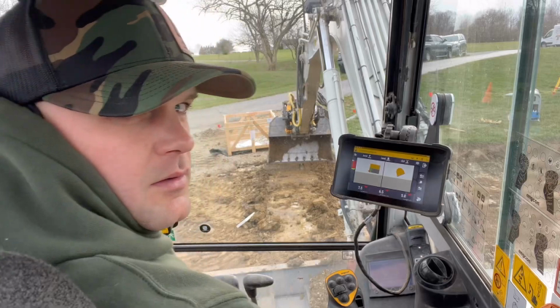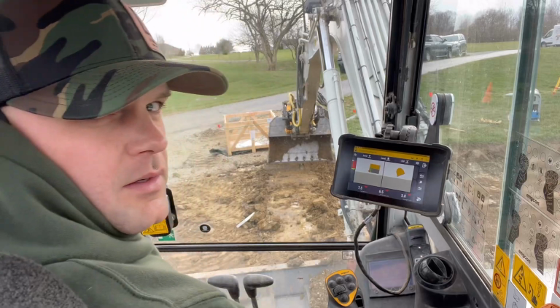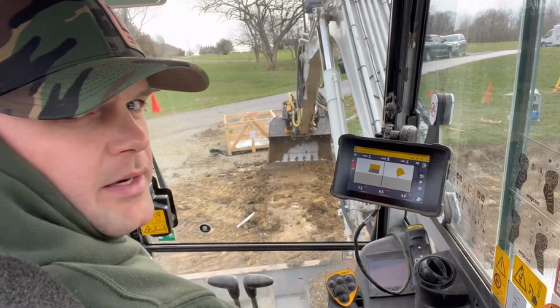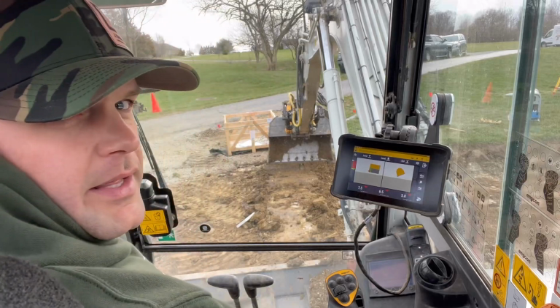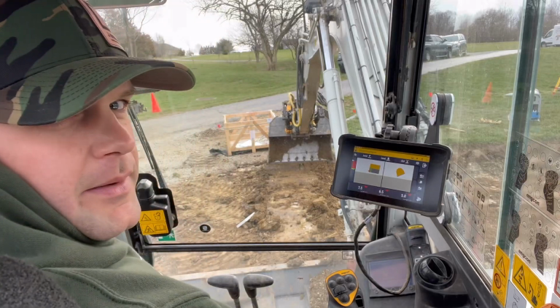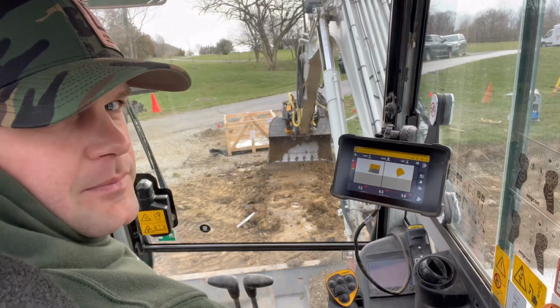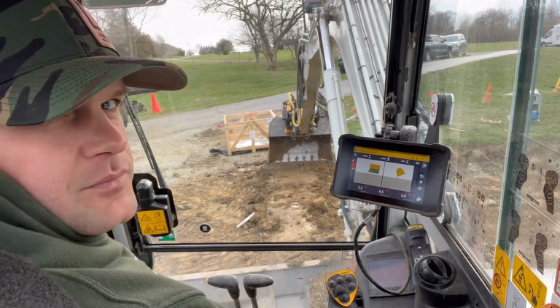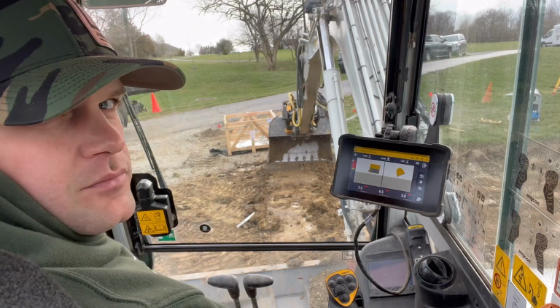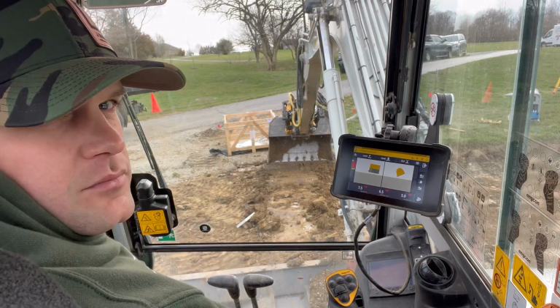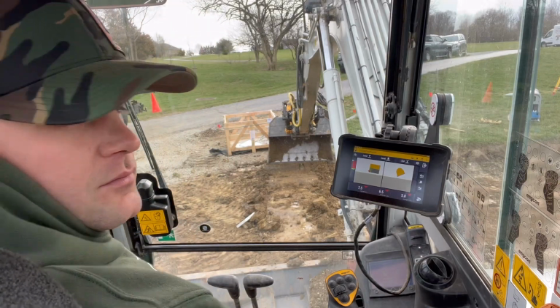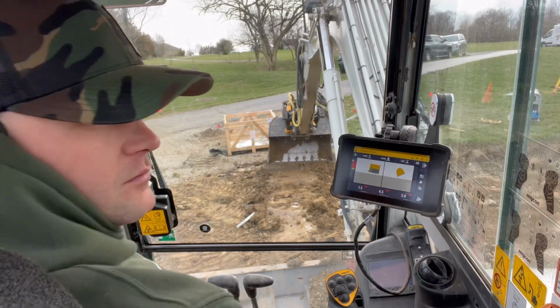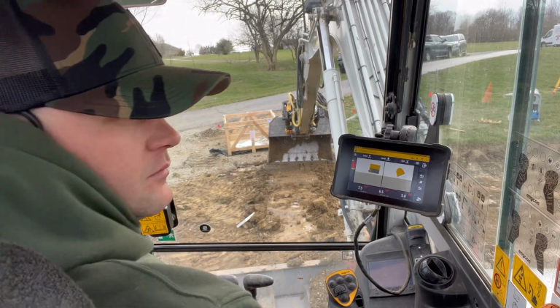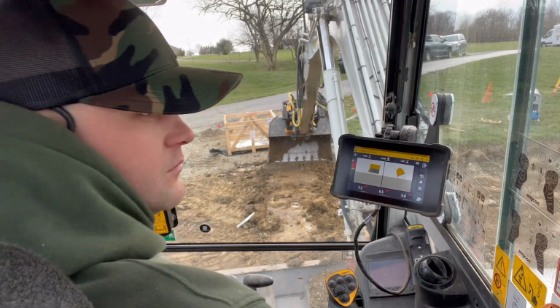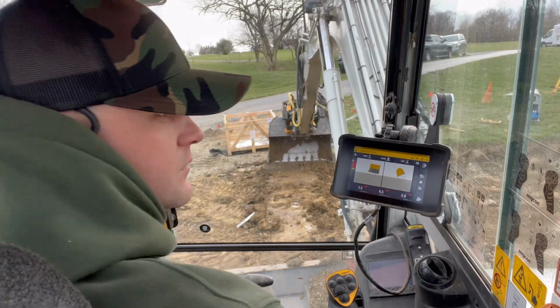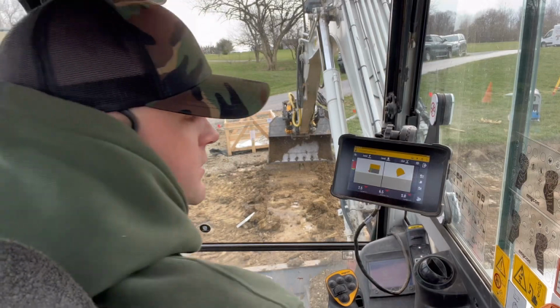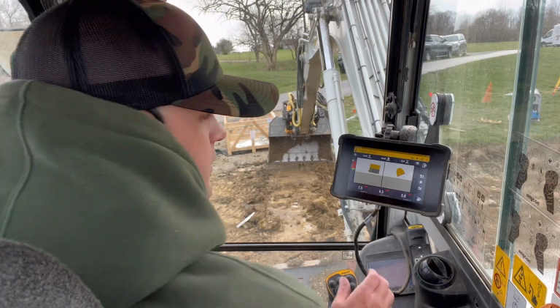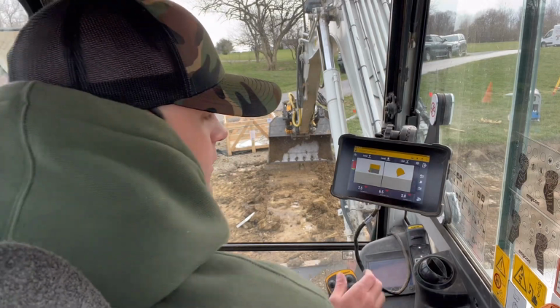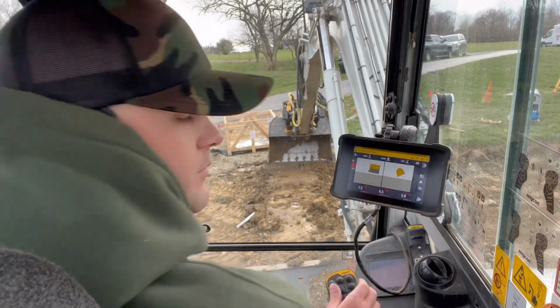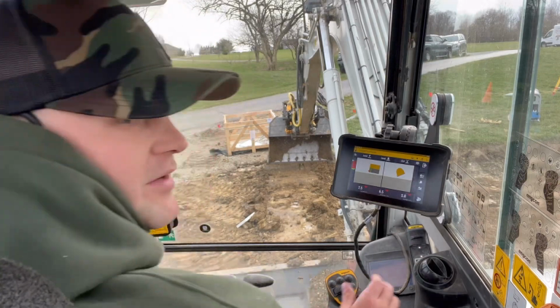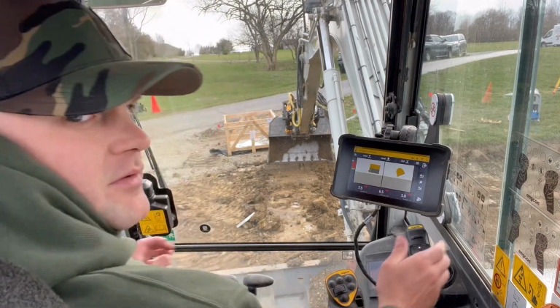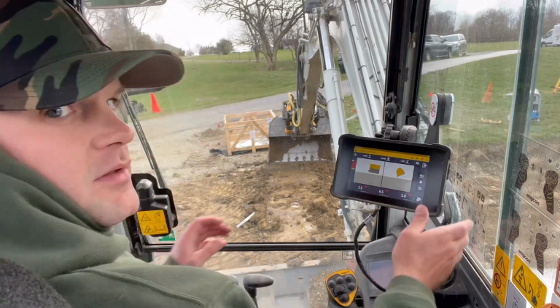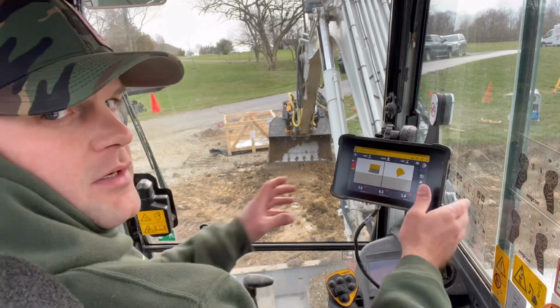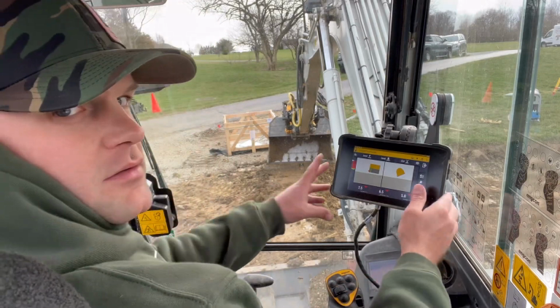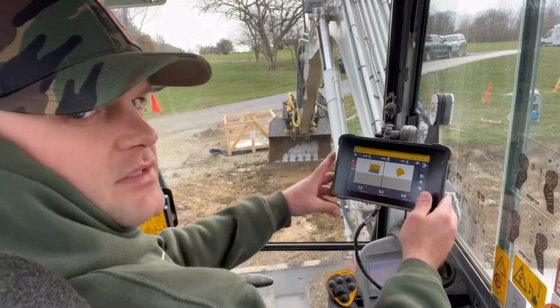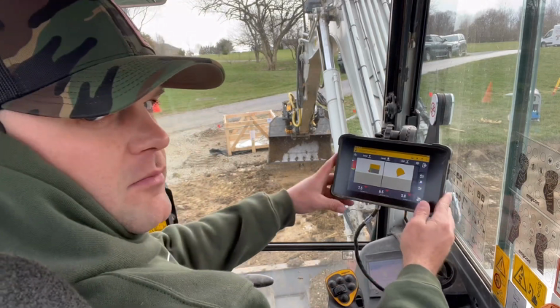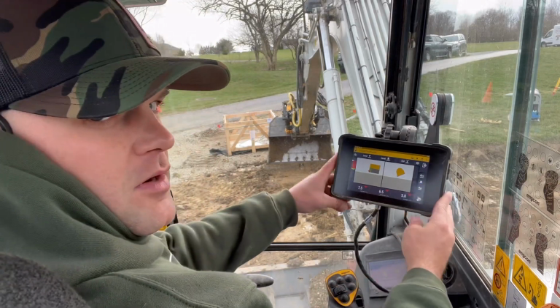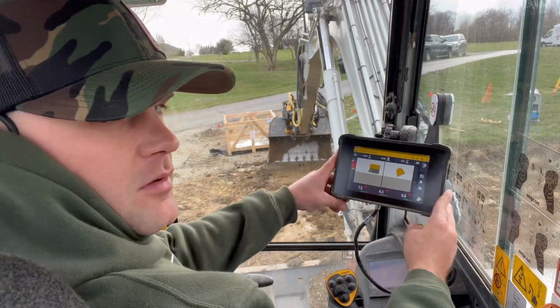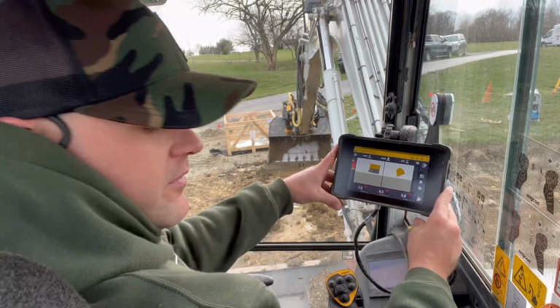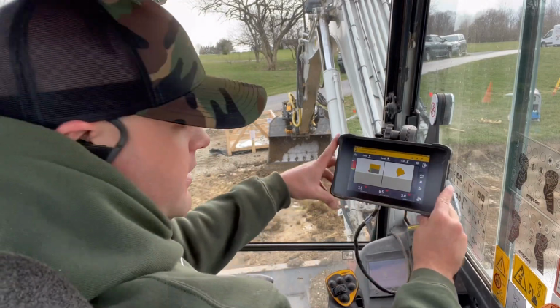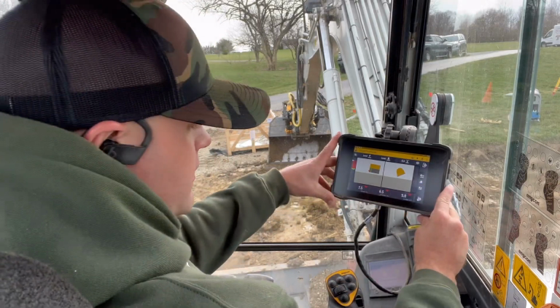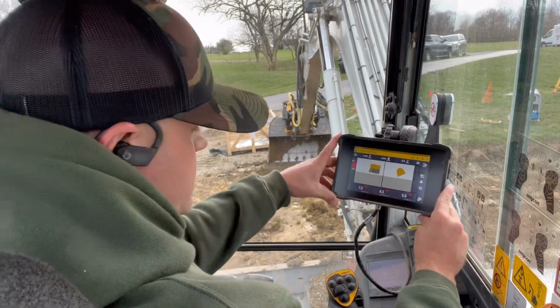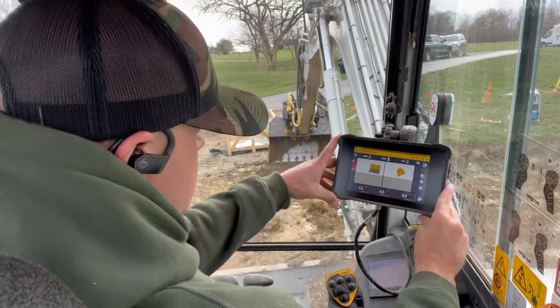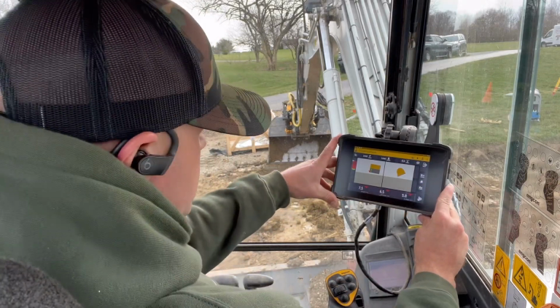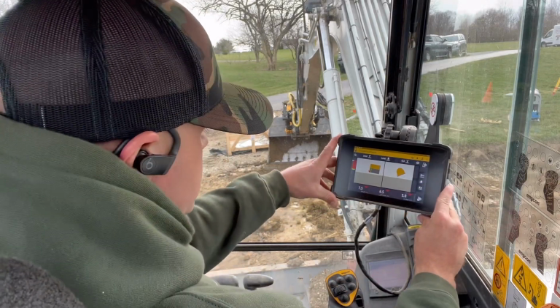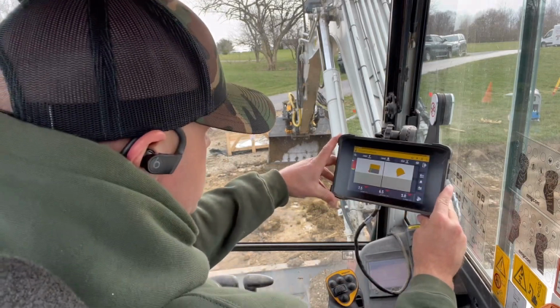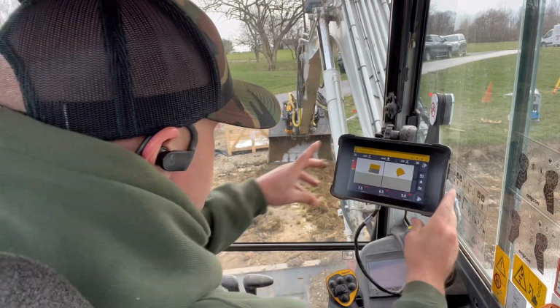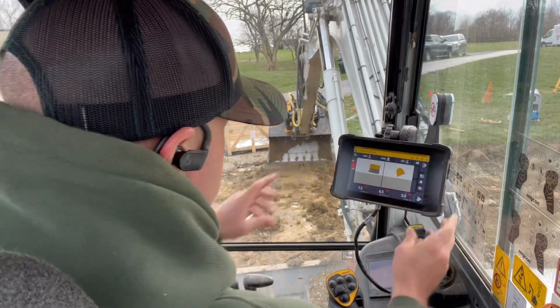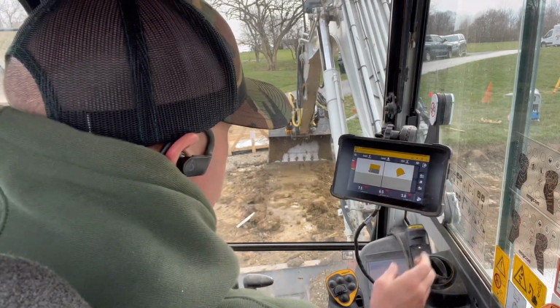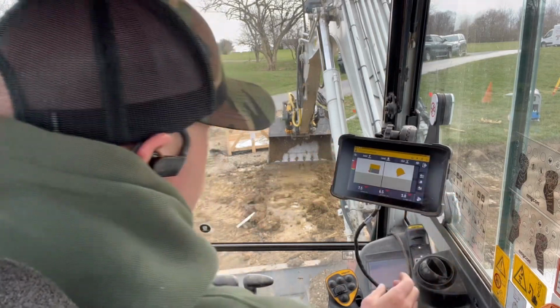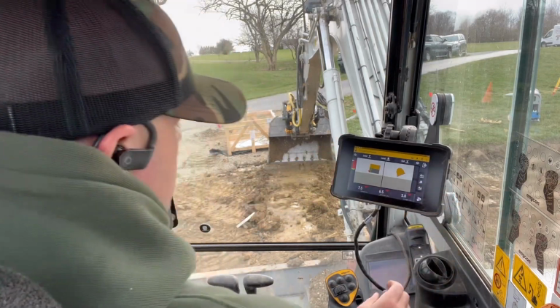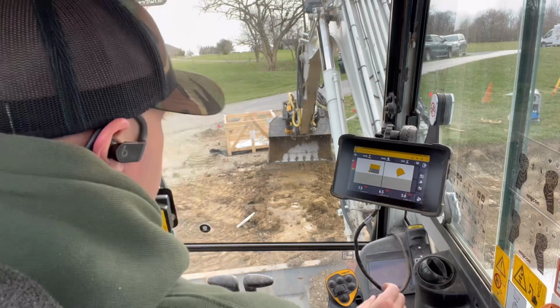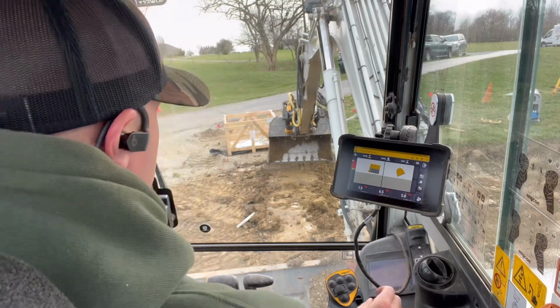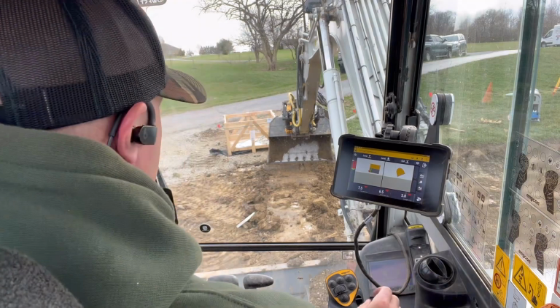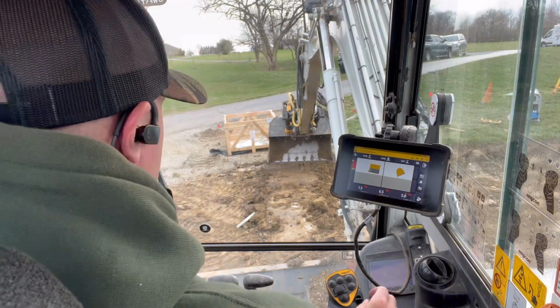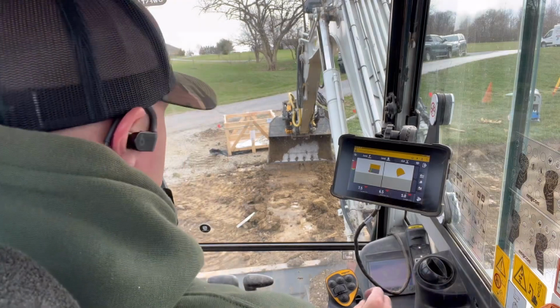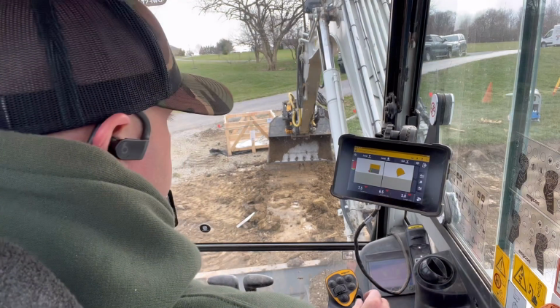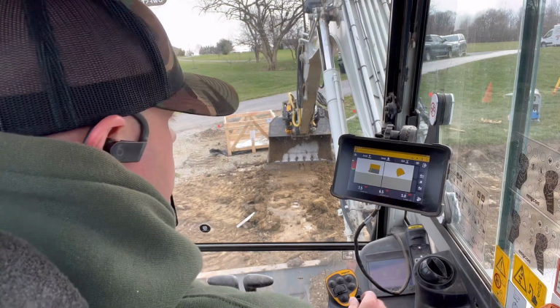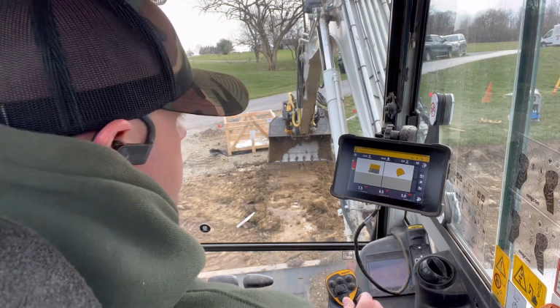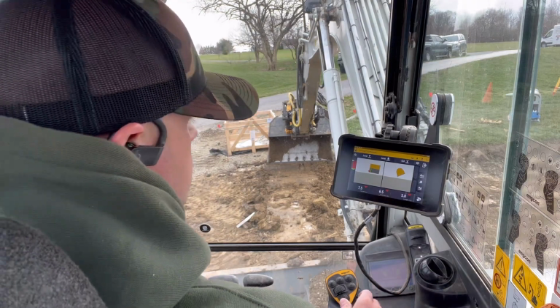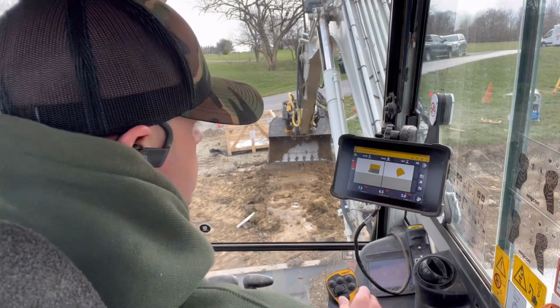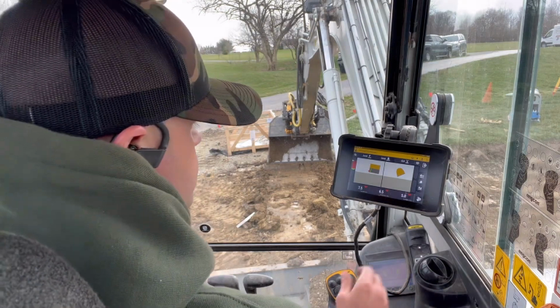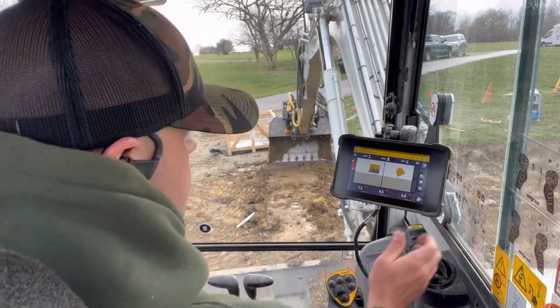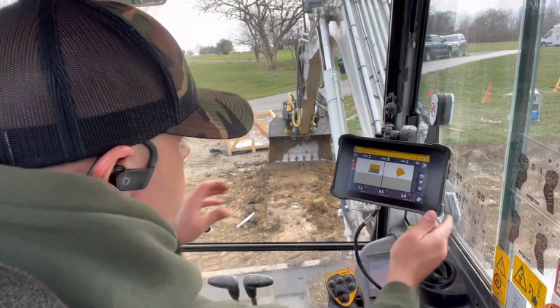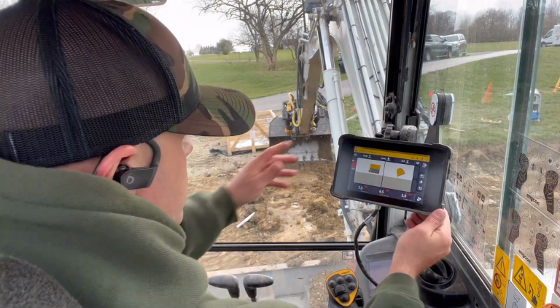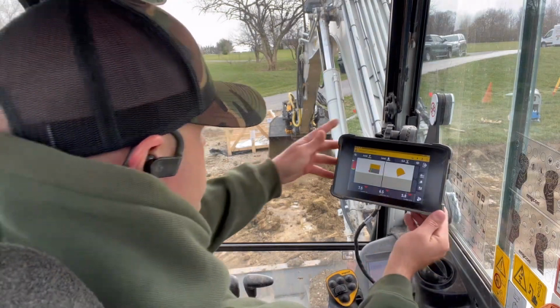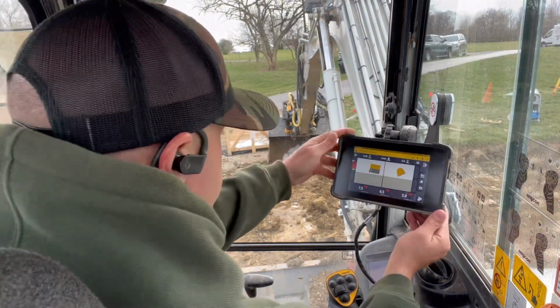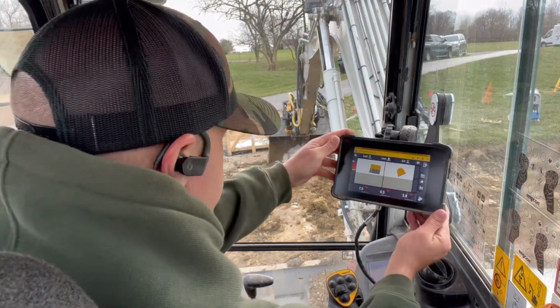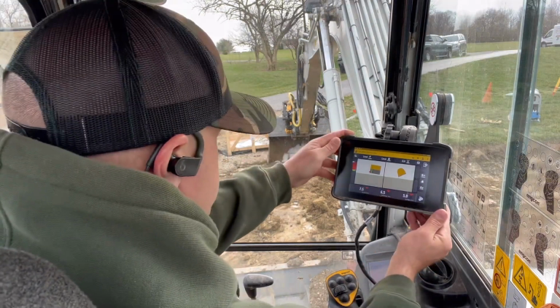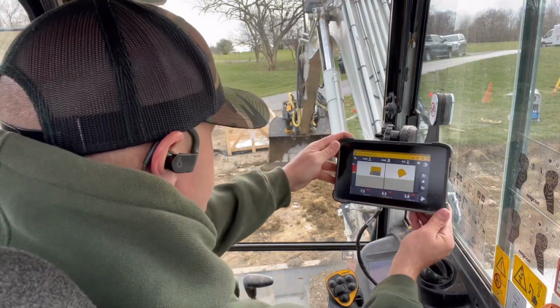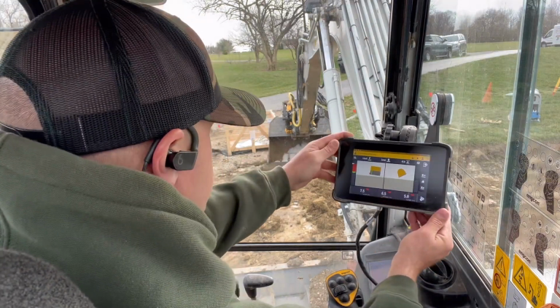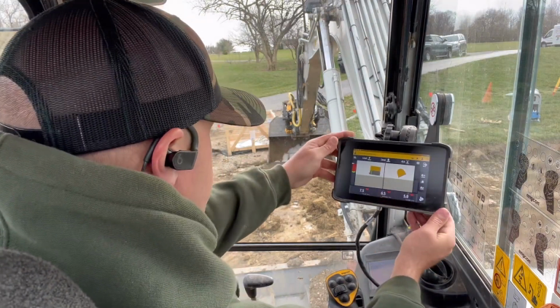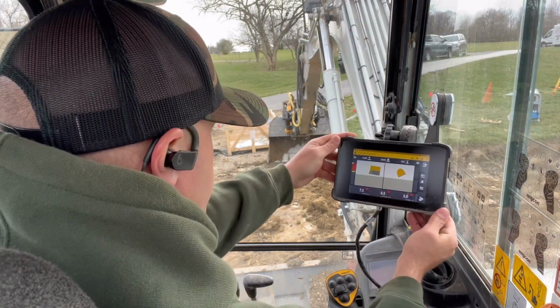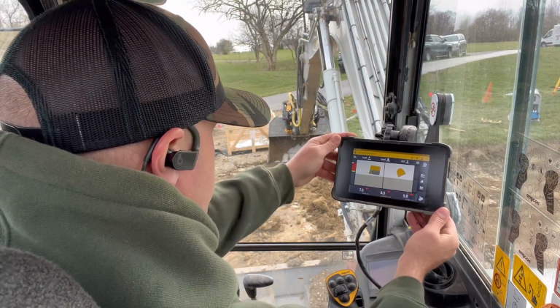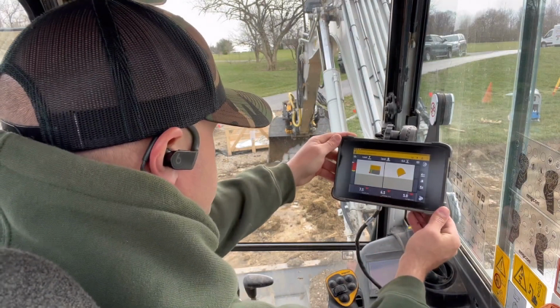Alrighty, so I'm giving a little demo of how the Trimble Earthworks 2D works.